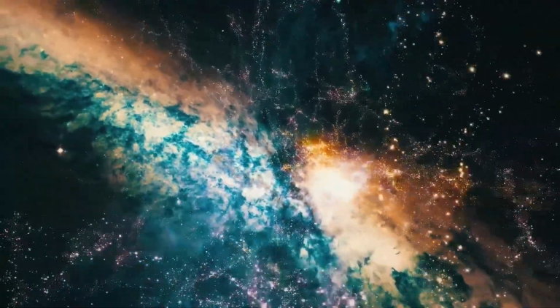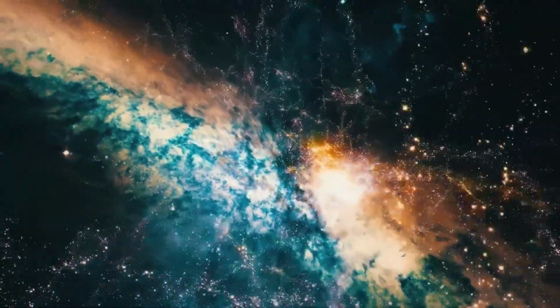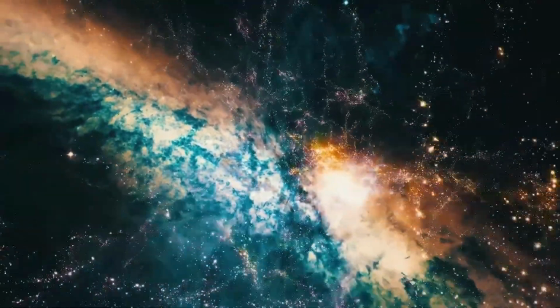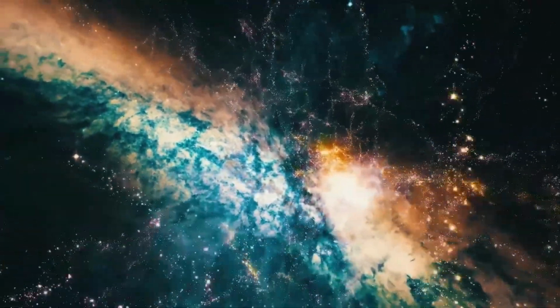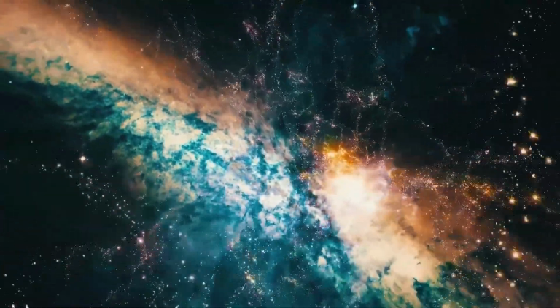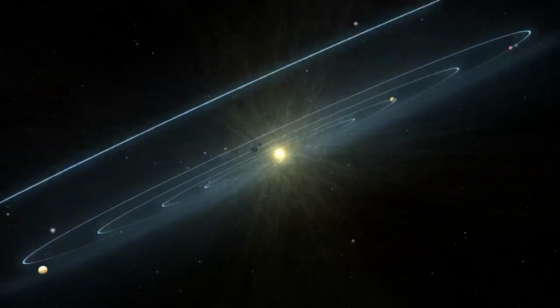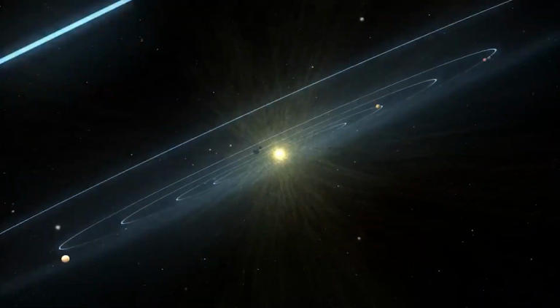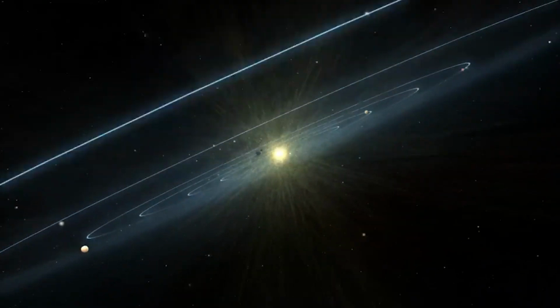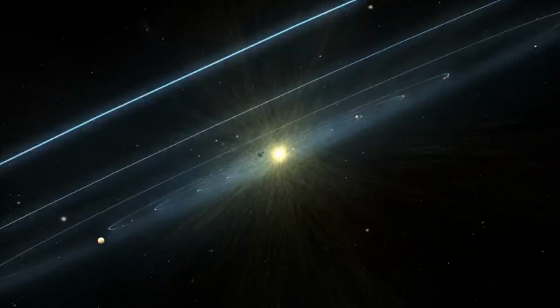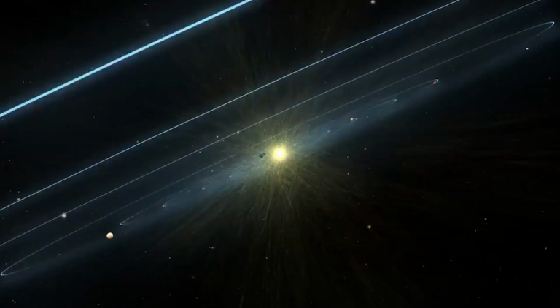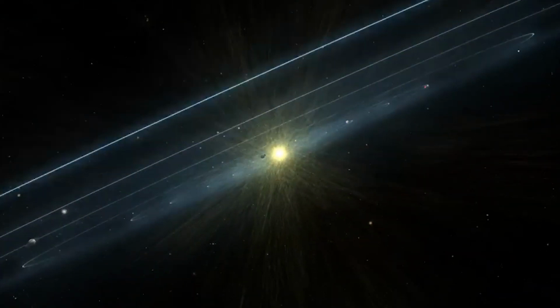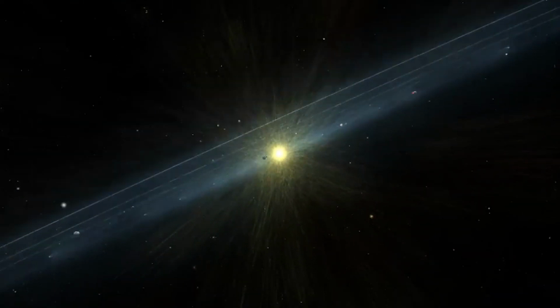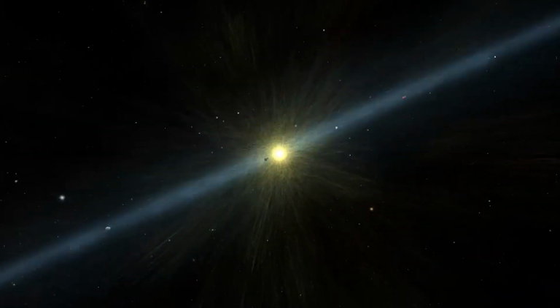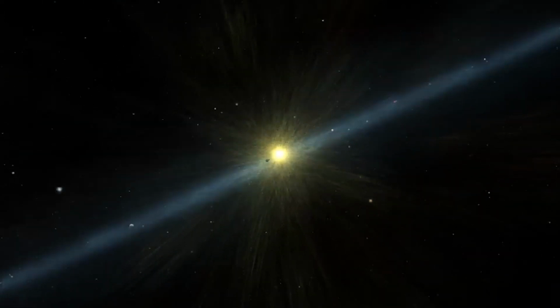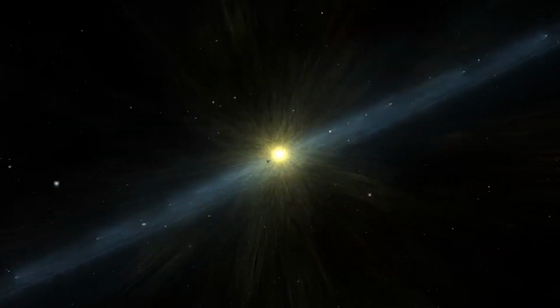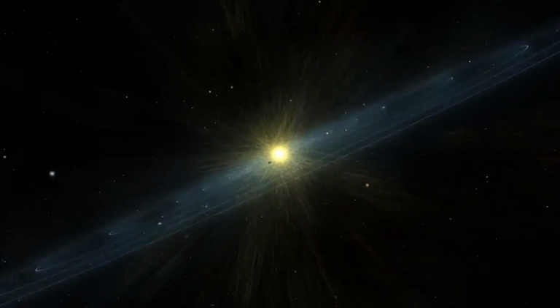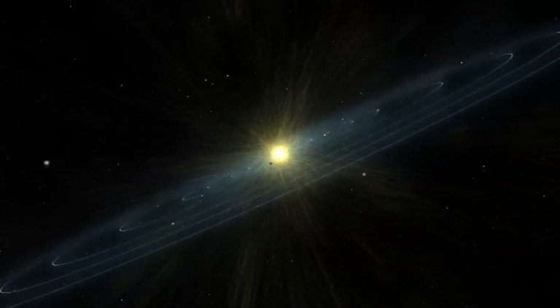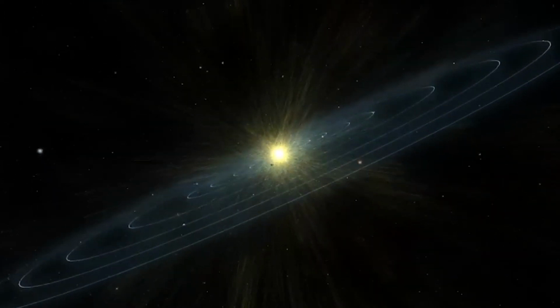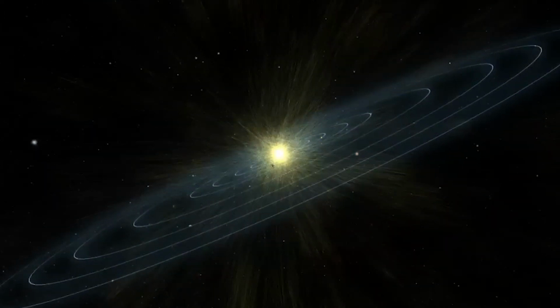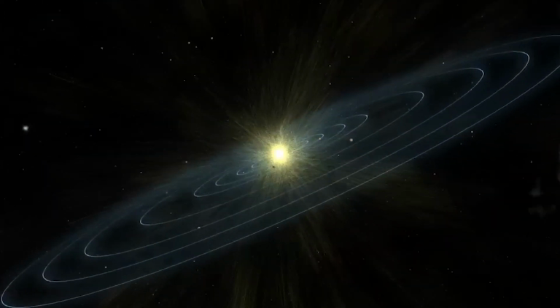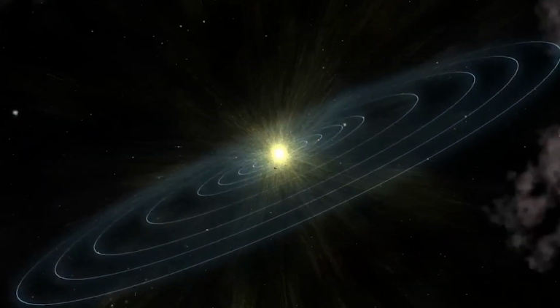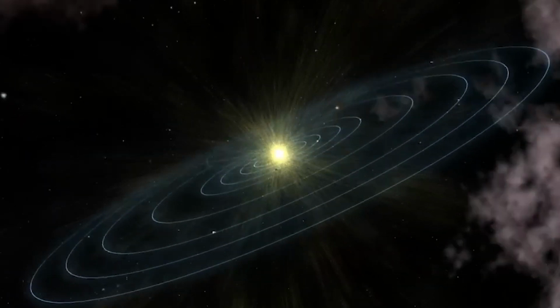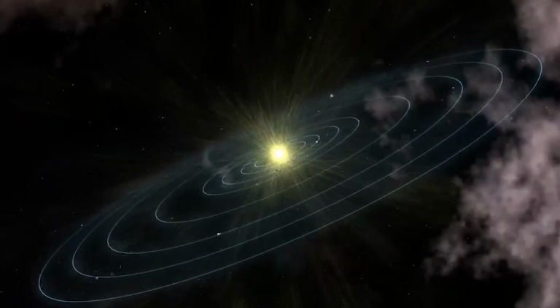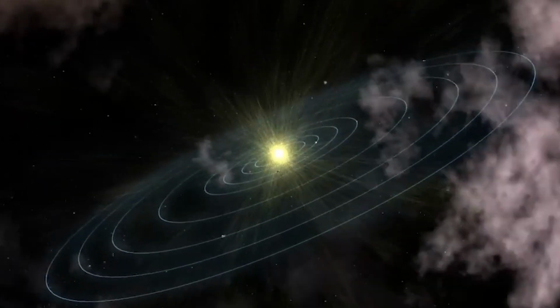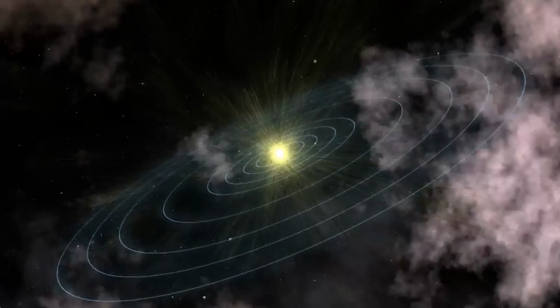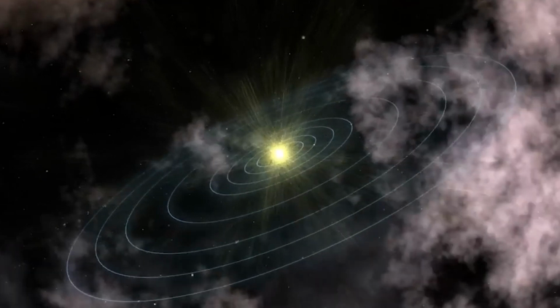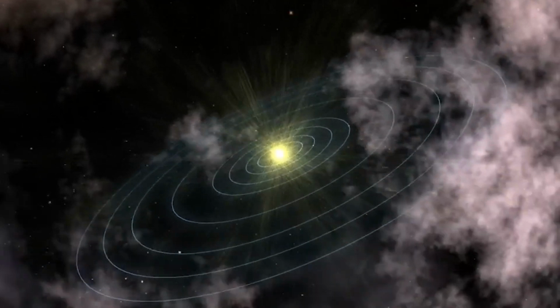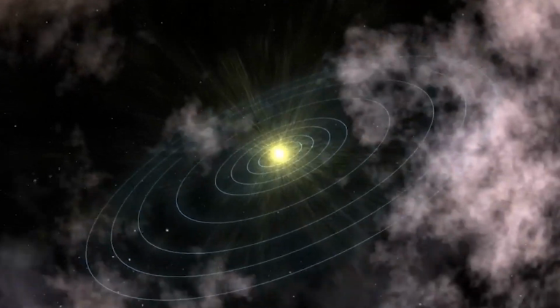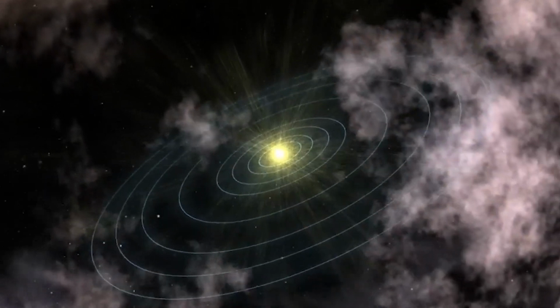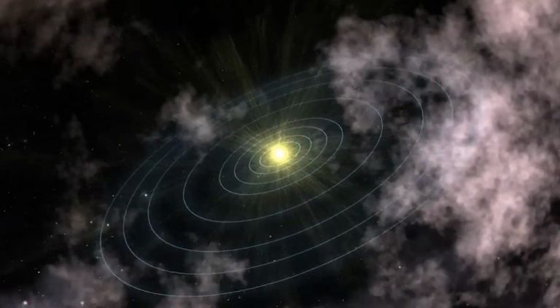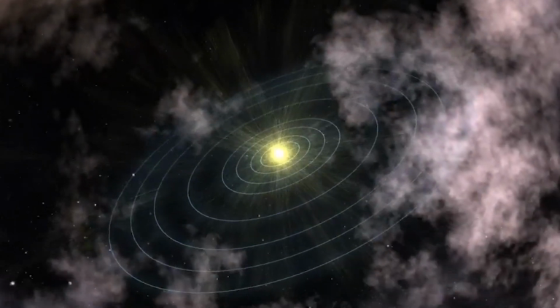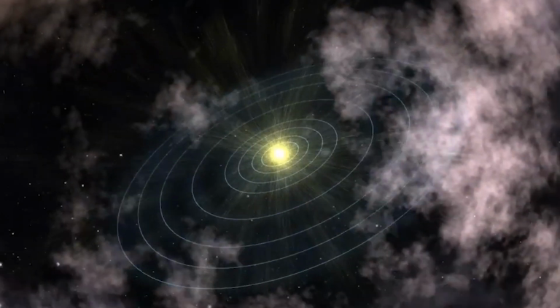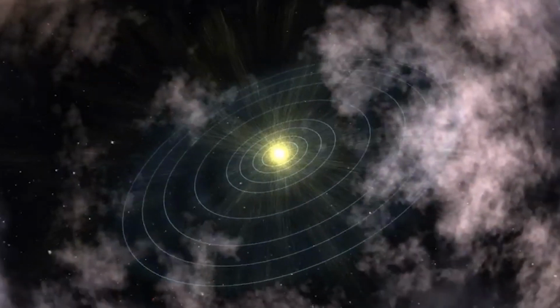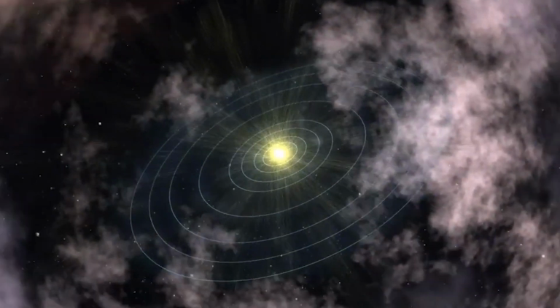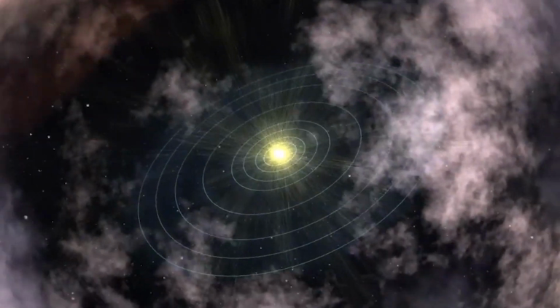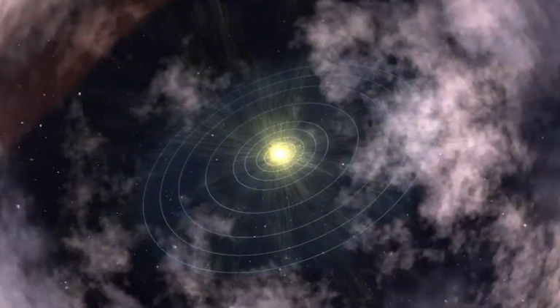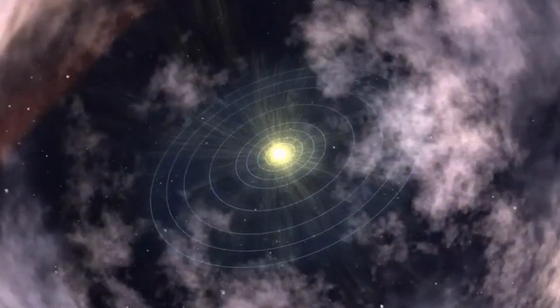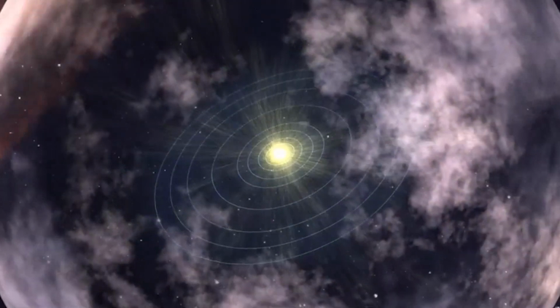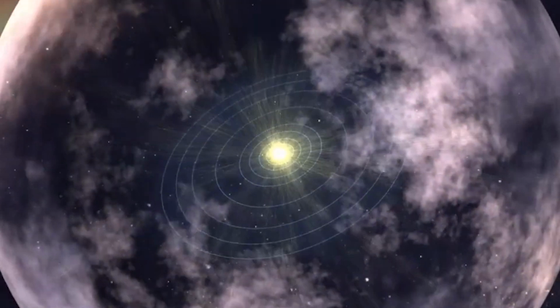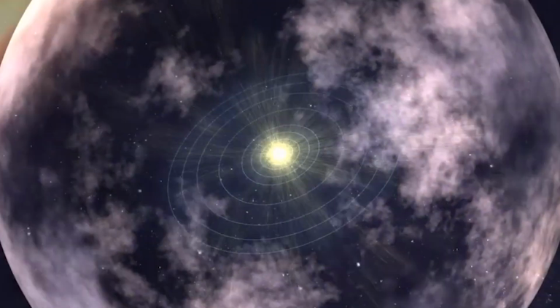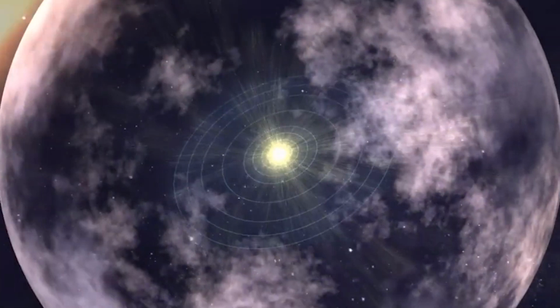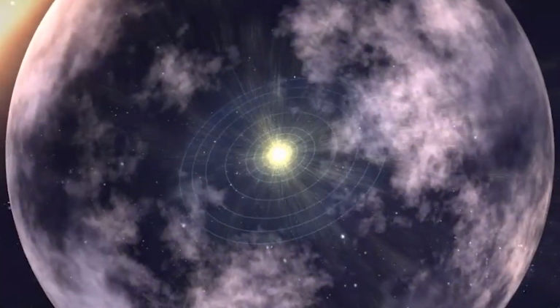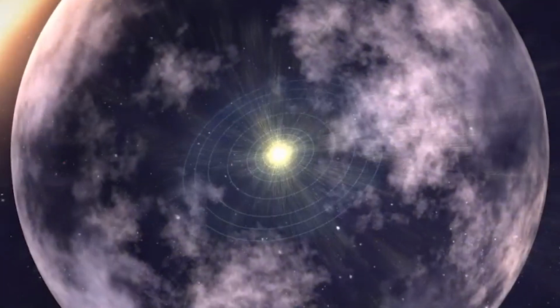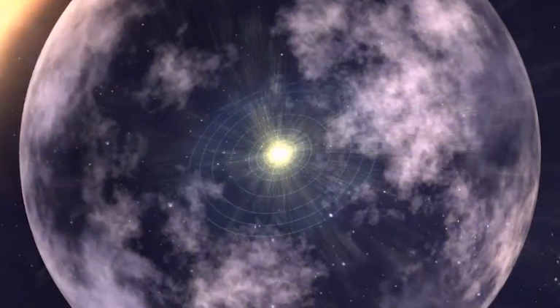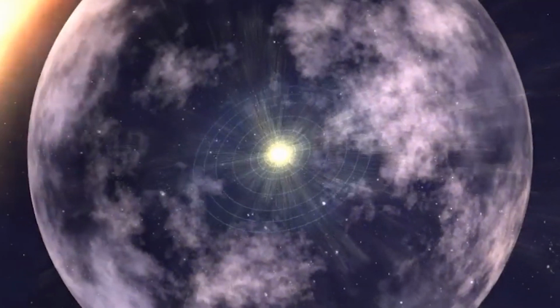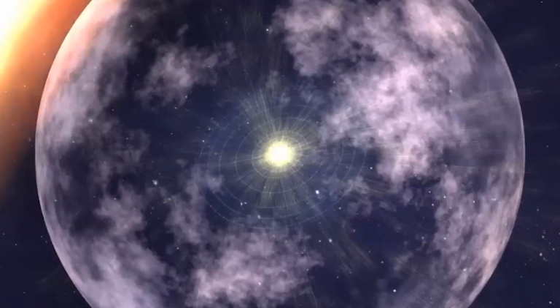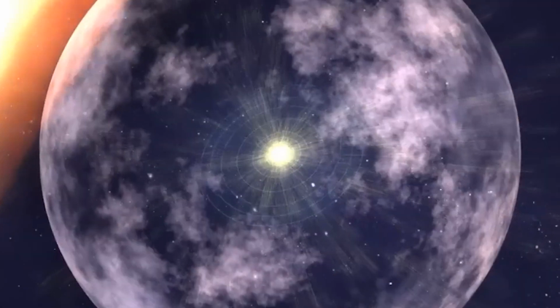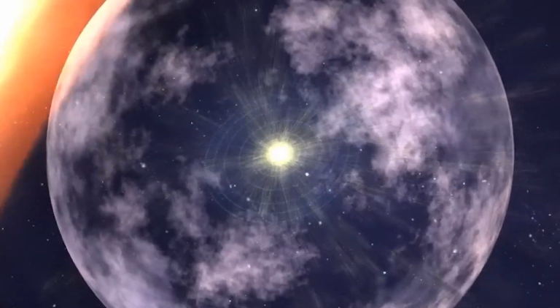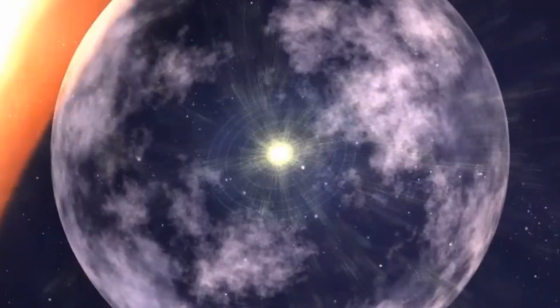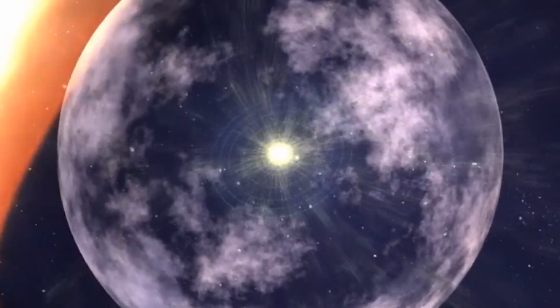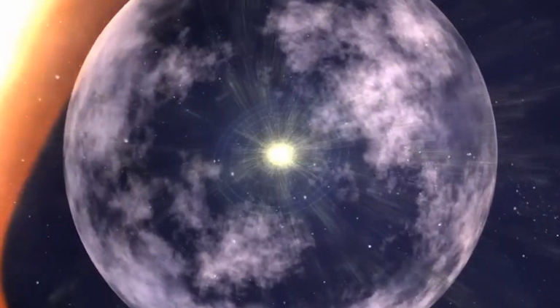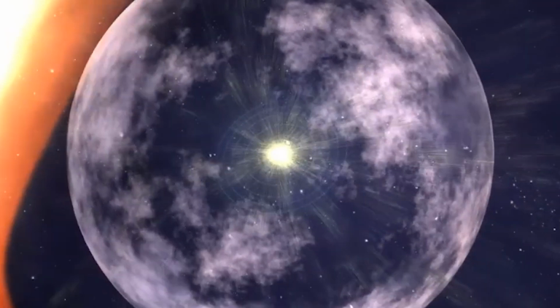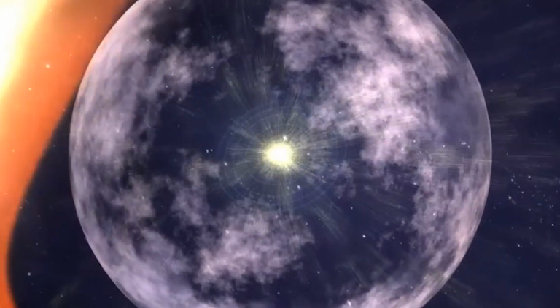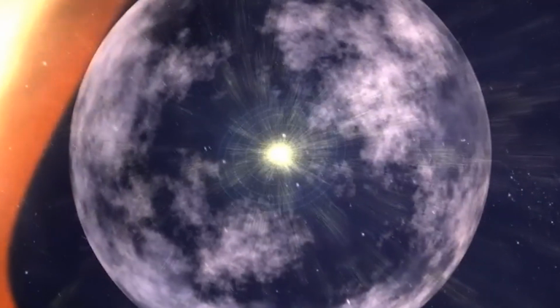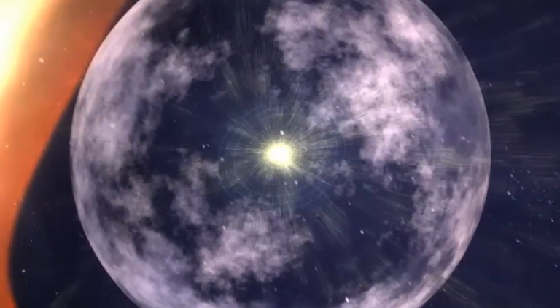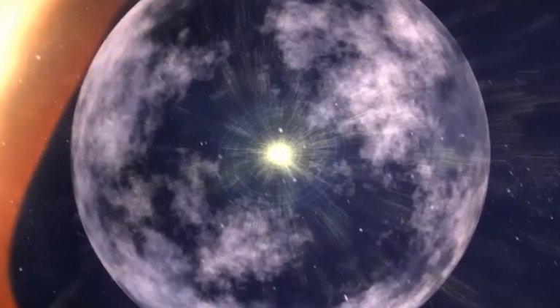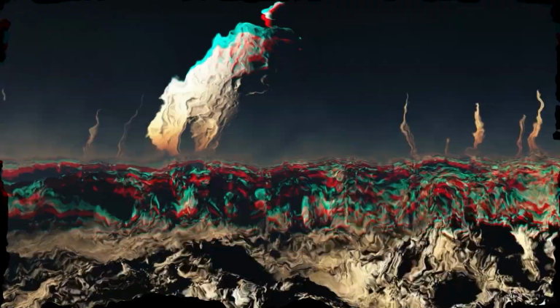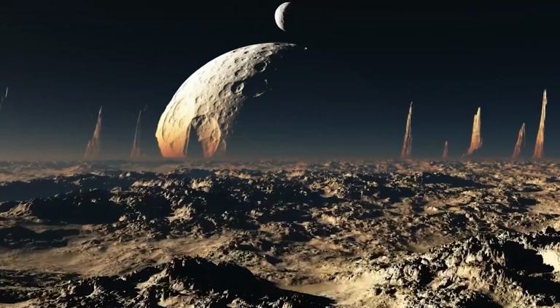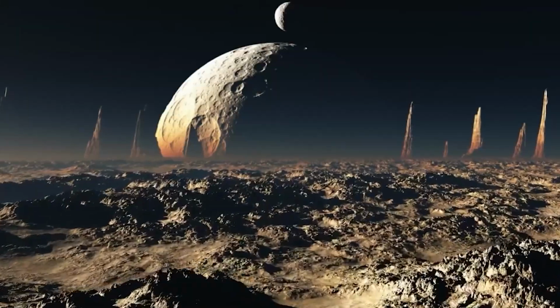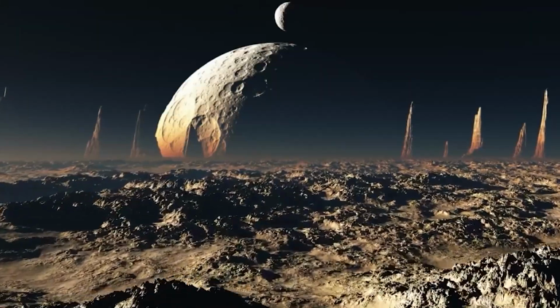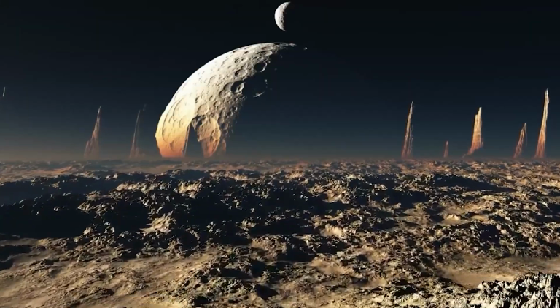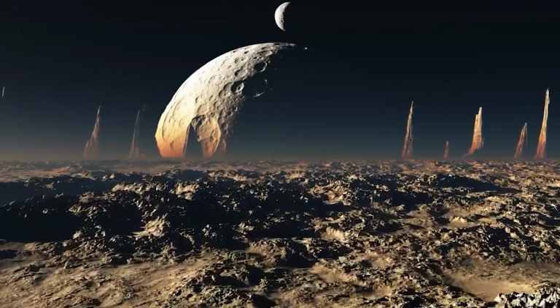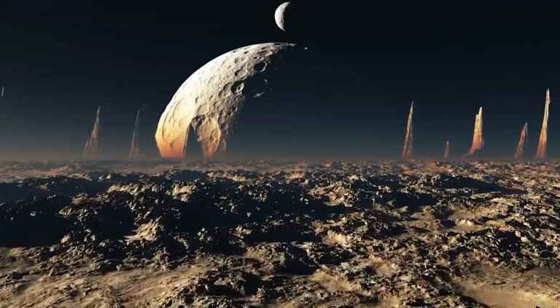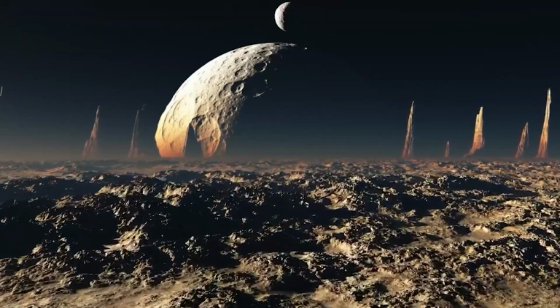Join us on this cosmic voyage as we delve into the remarkable findings and the profound implications of this celestial exploration.